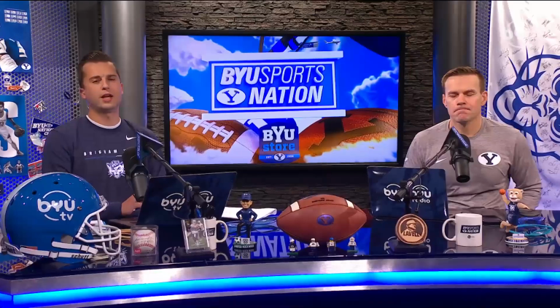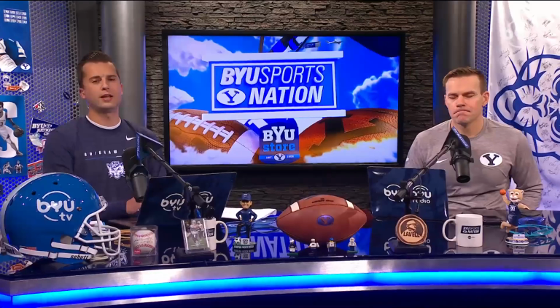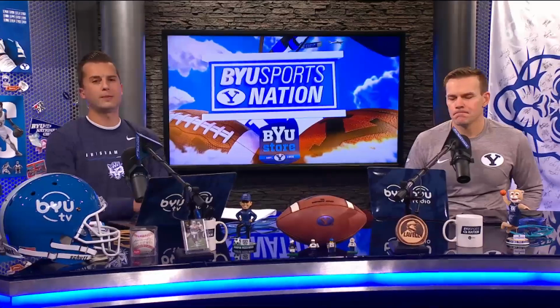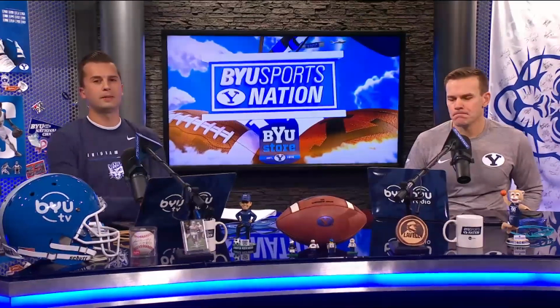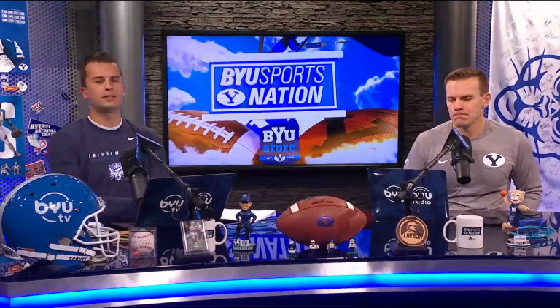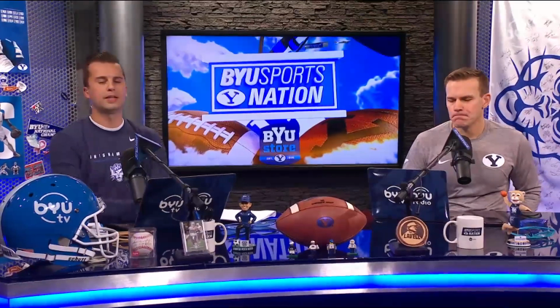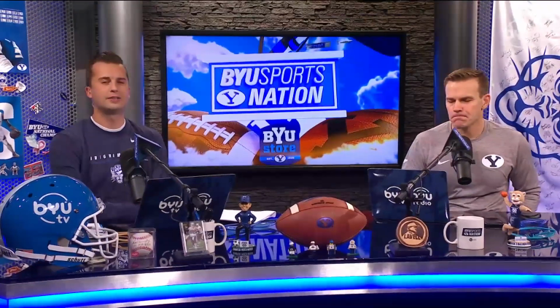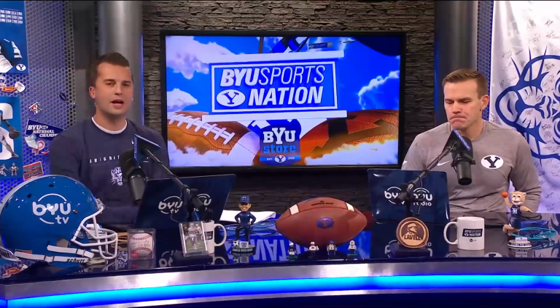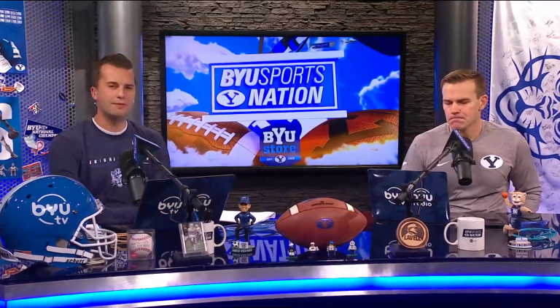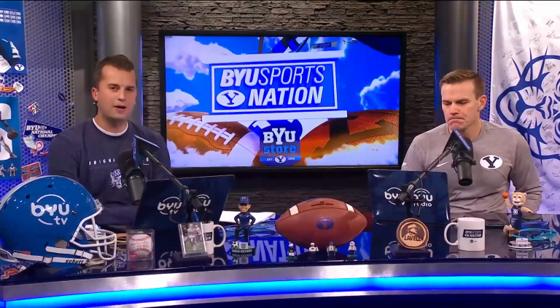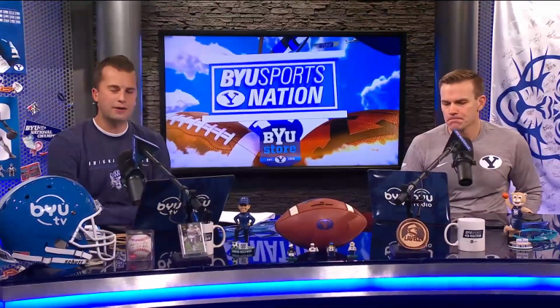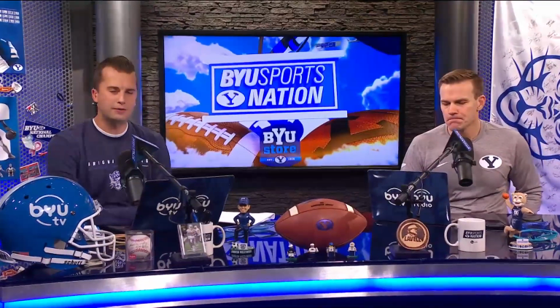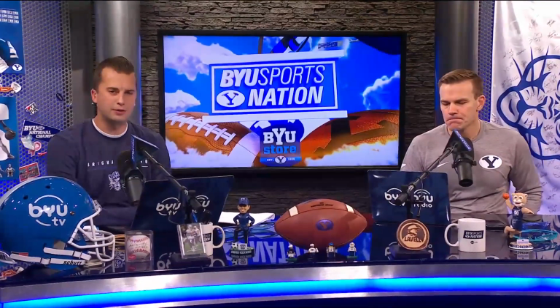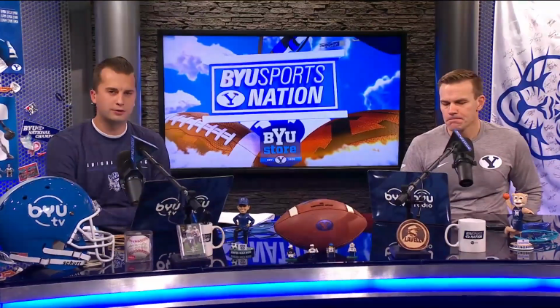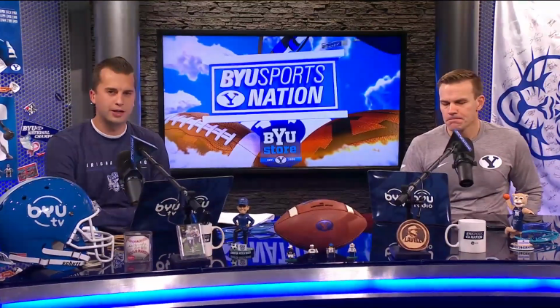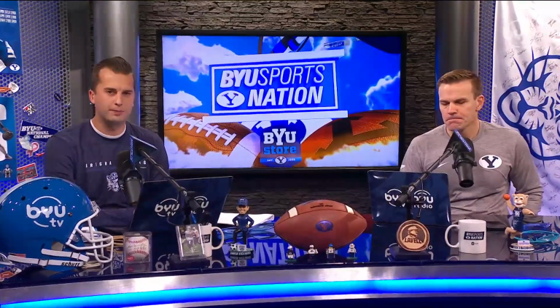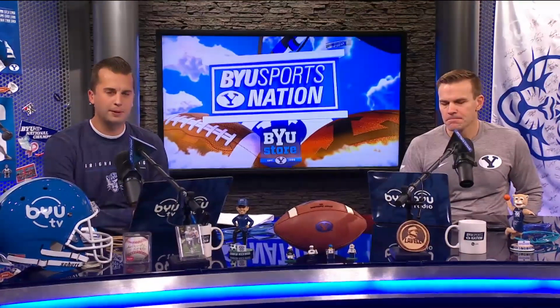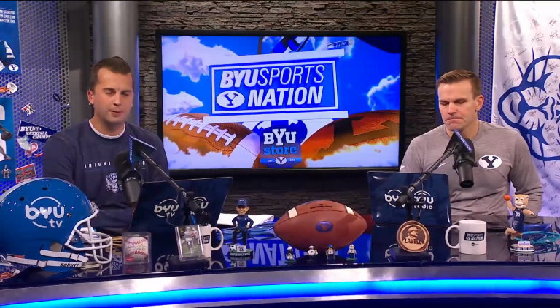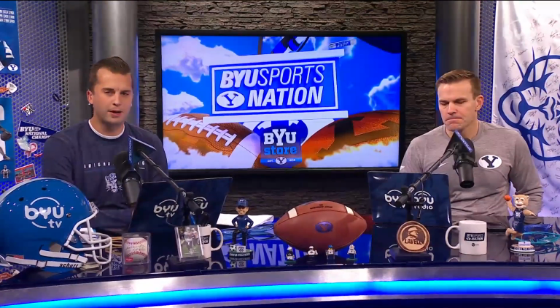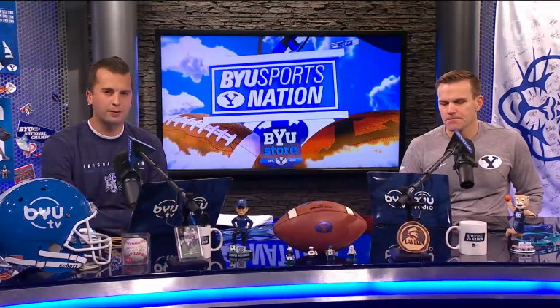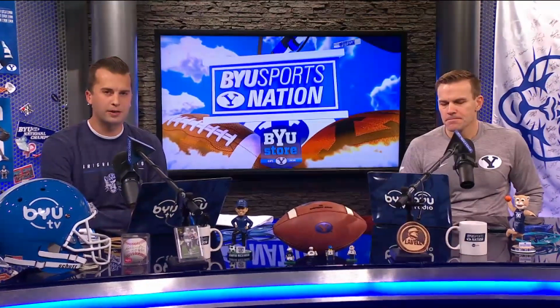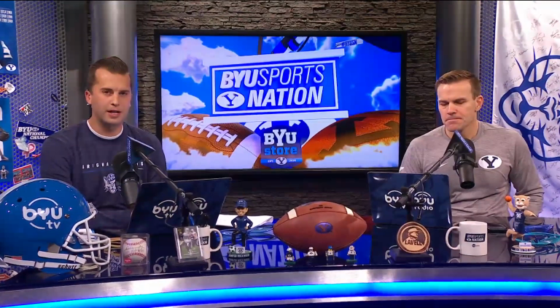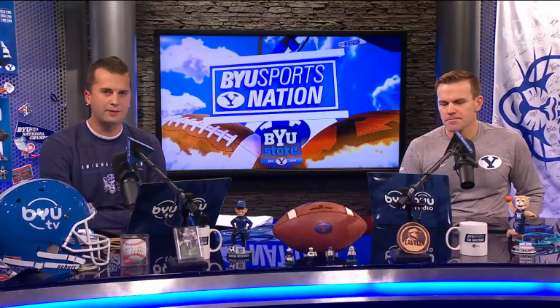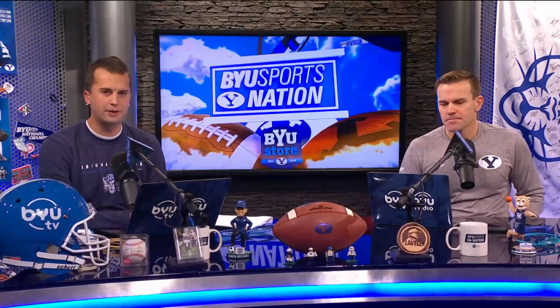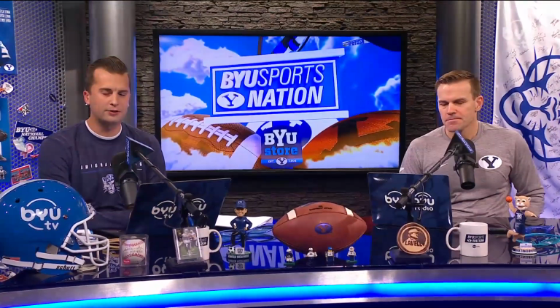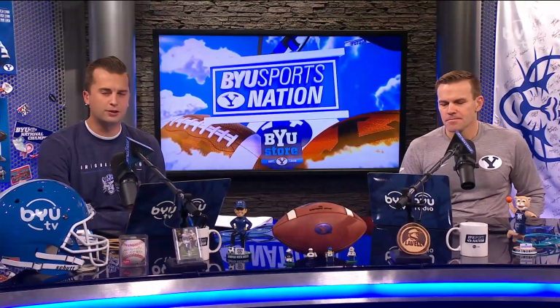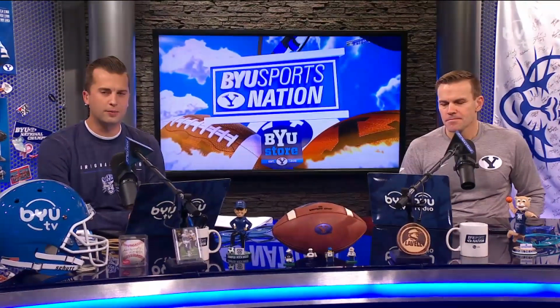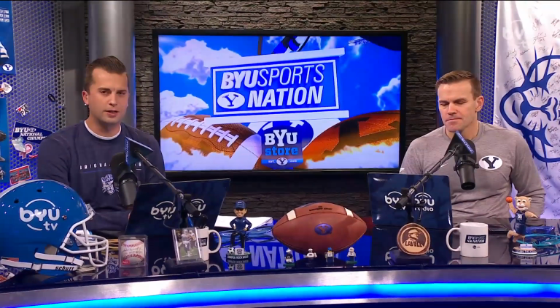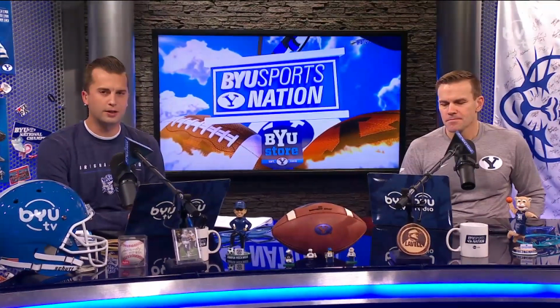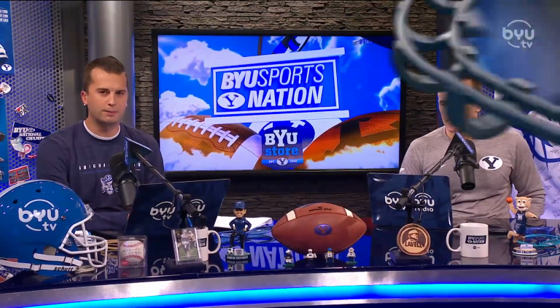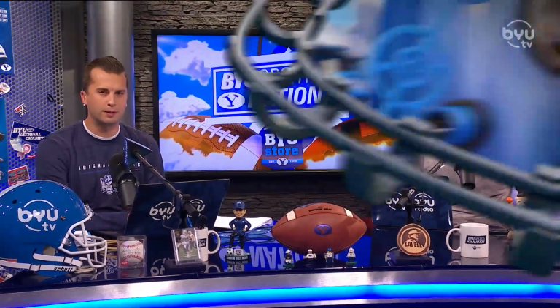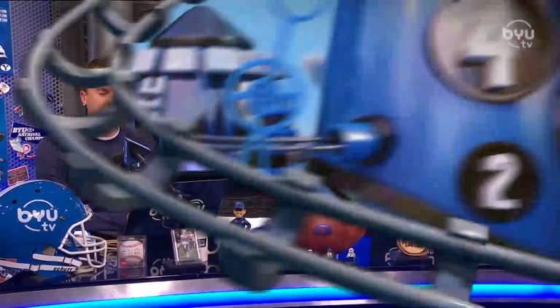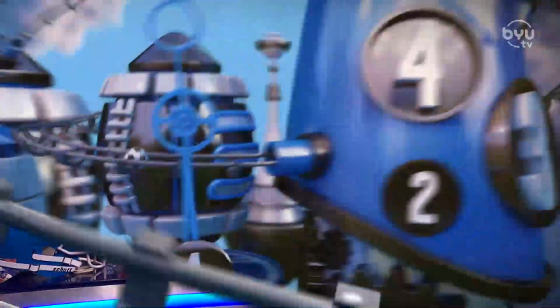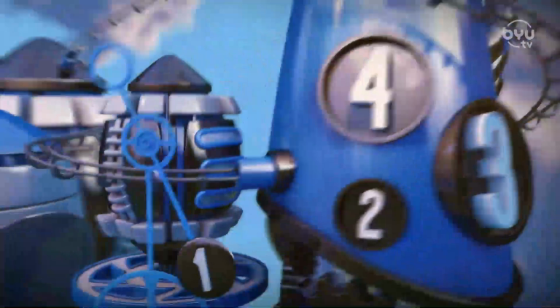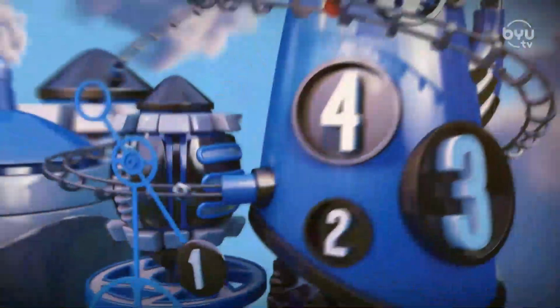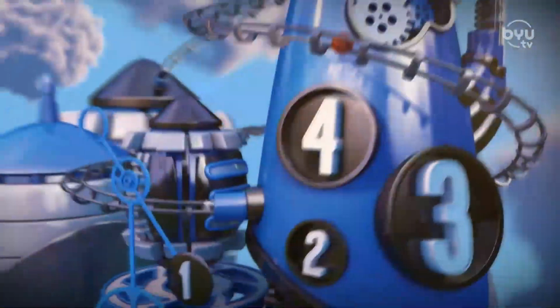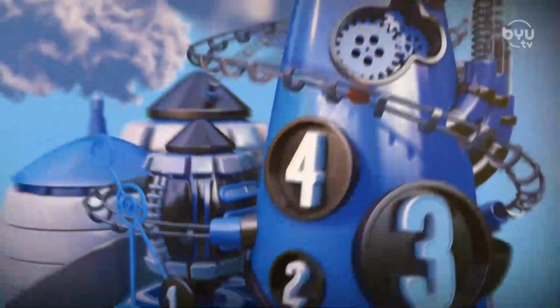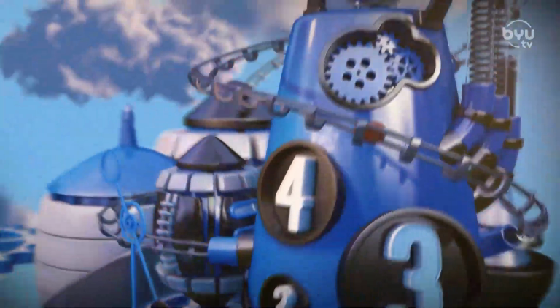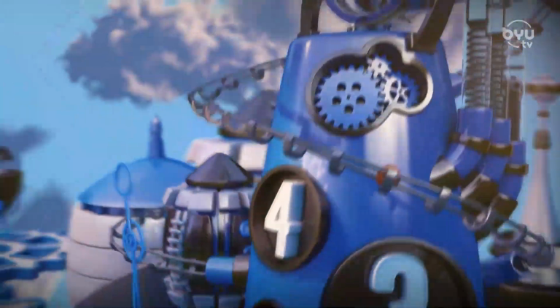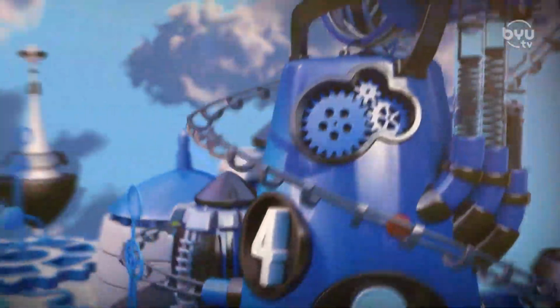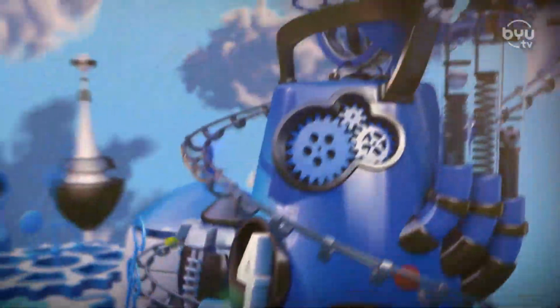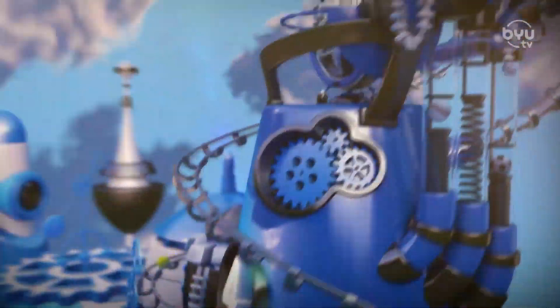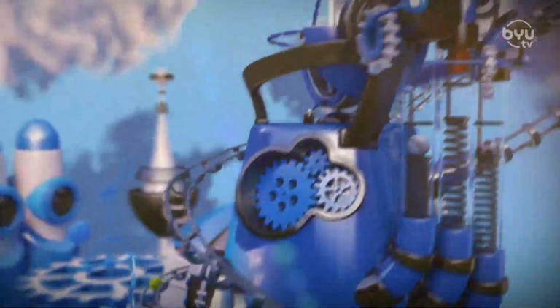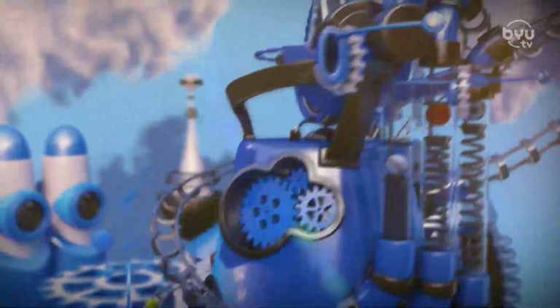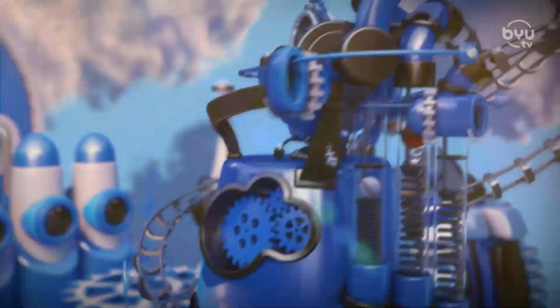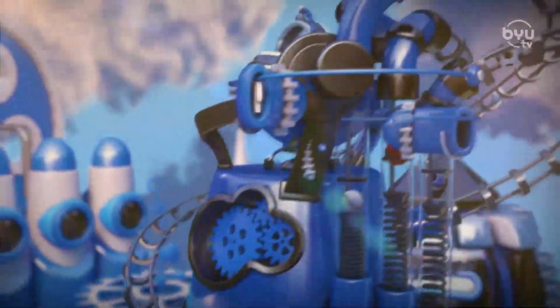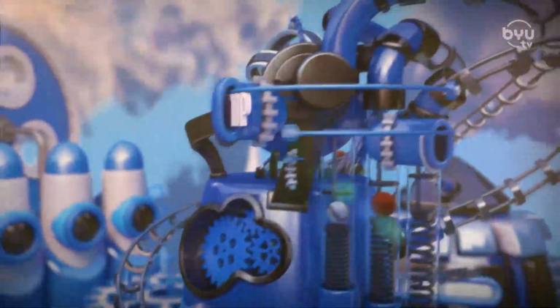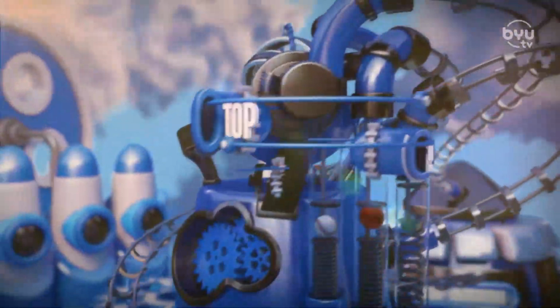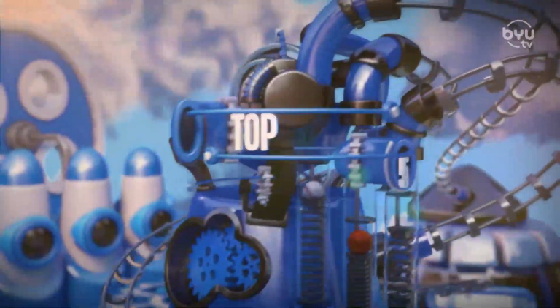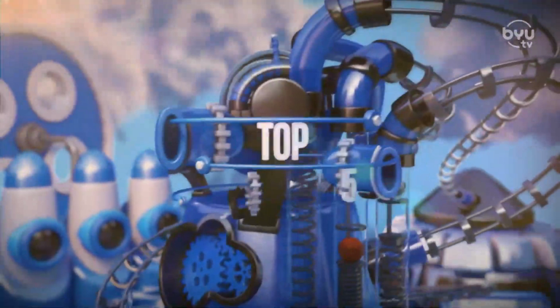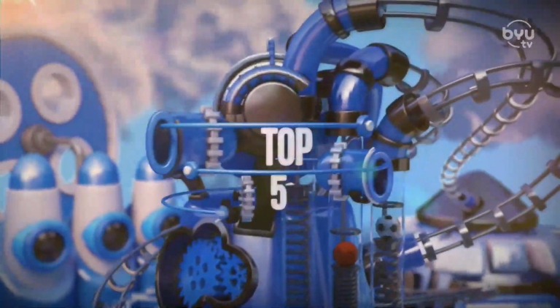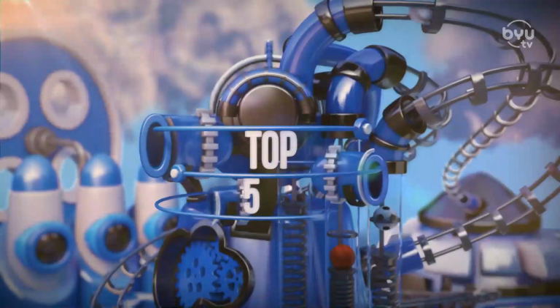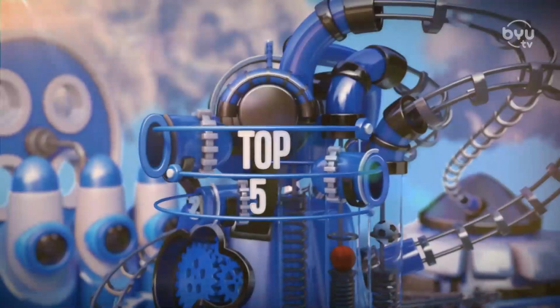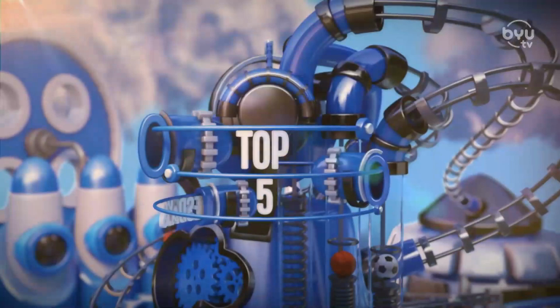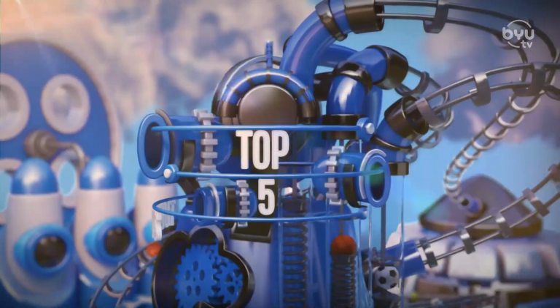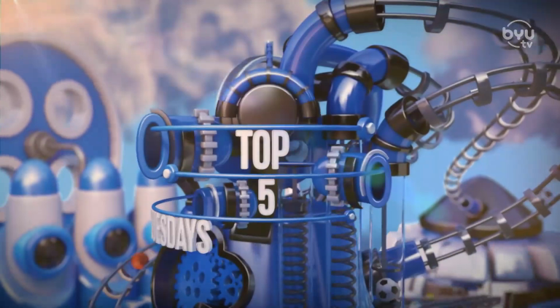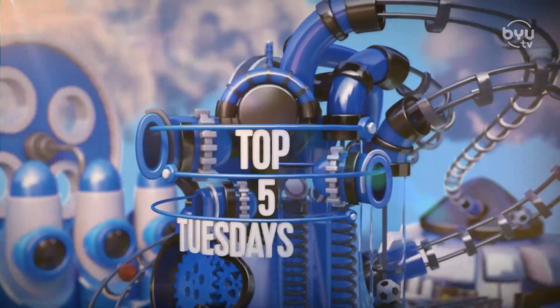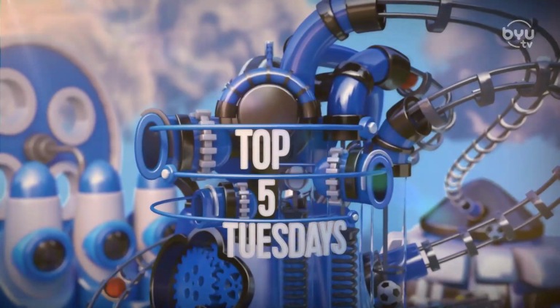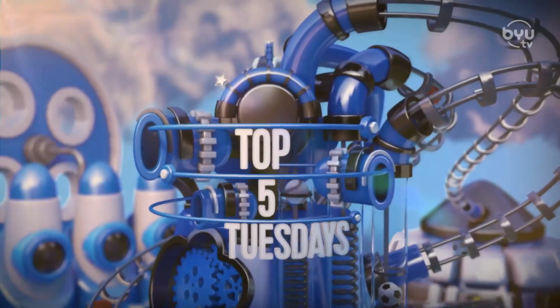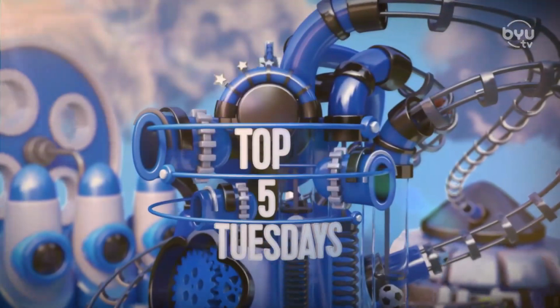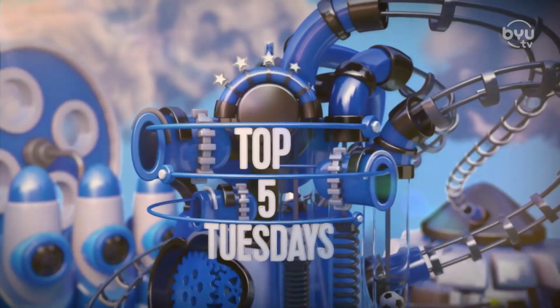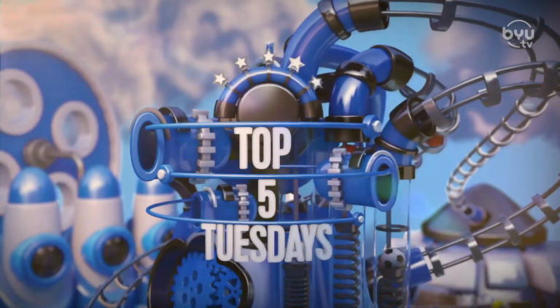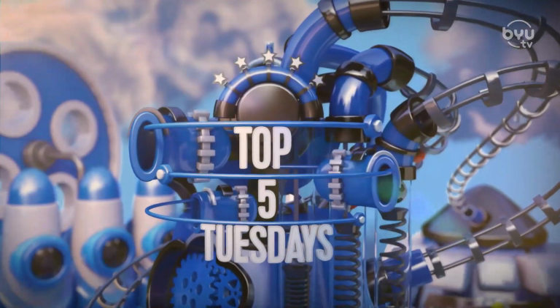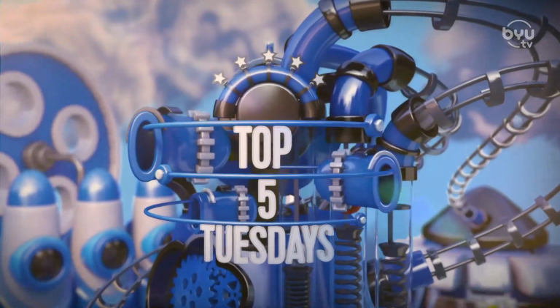That means a top five Tuesday — BYU at Navy. So many good plays, we've trimmed them down to five. We start with this.